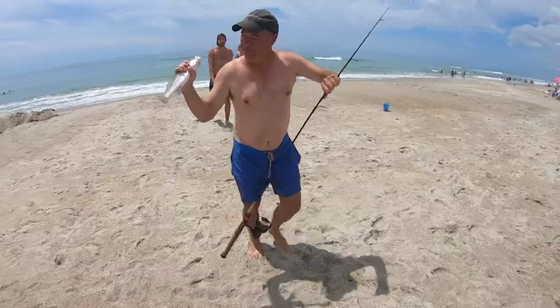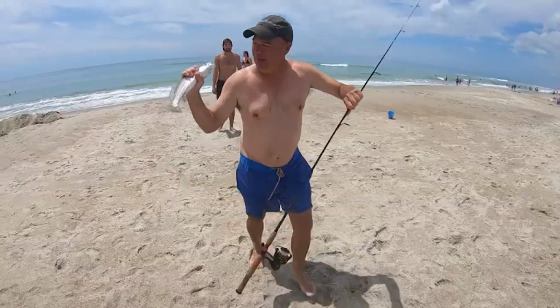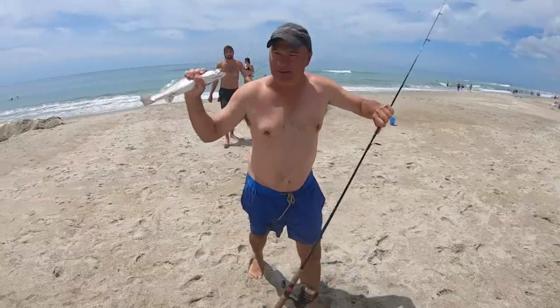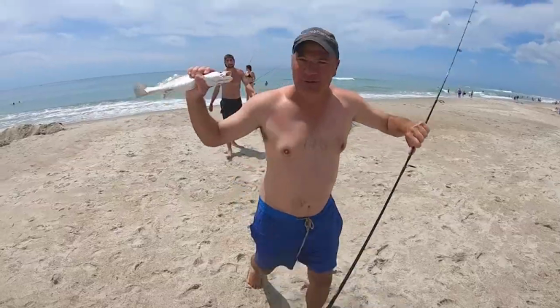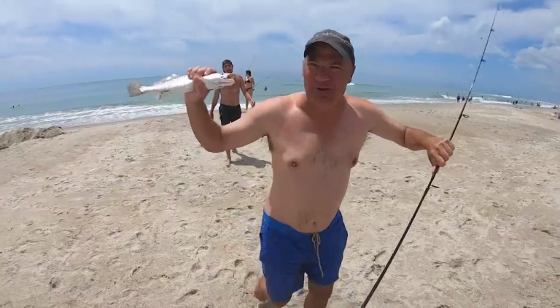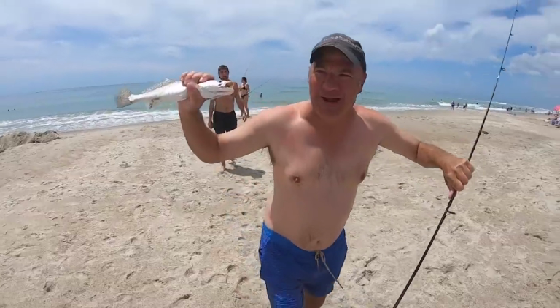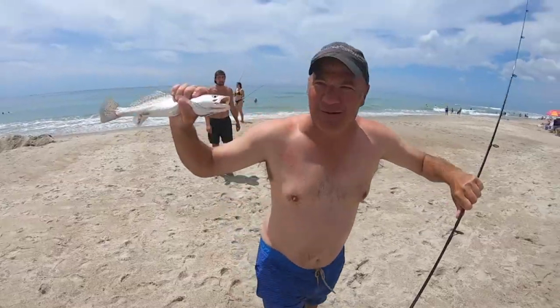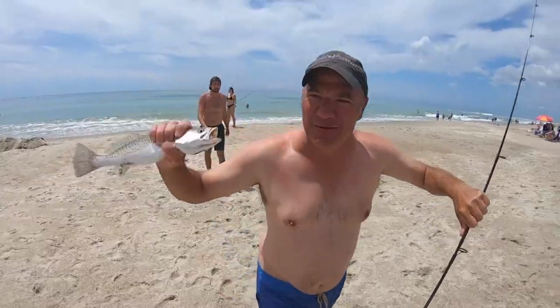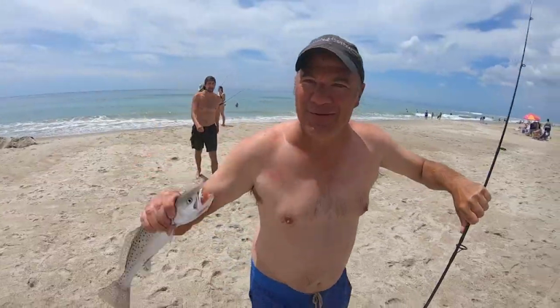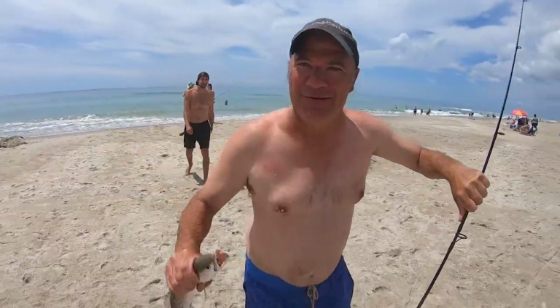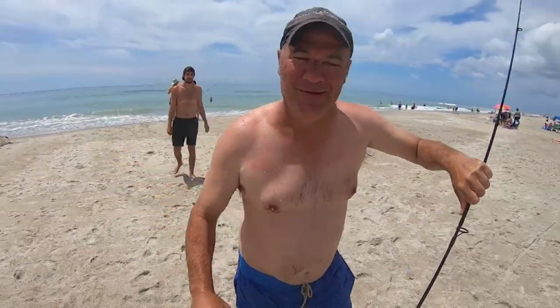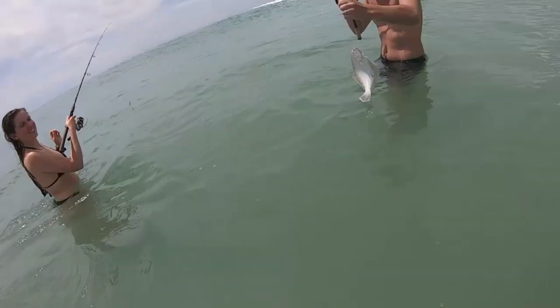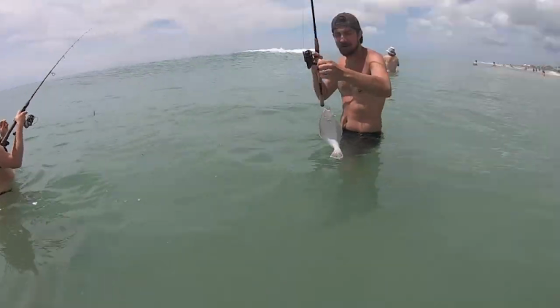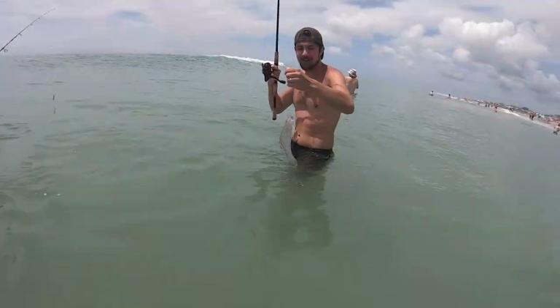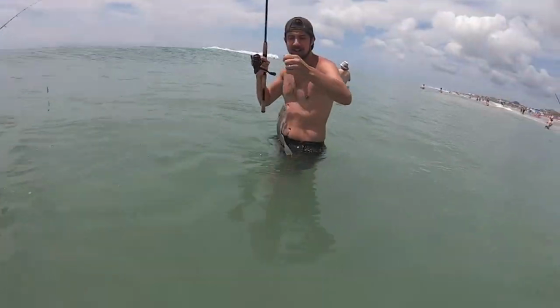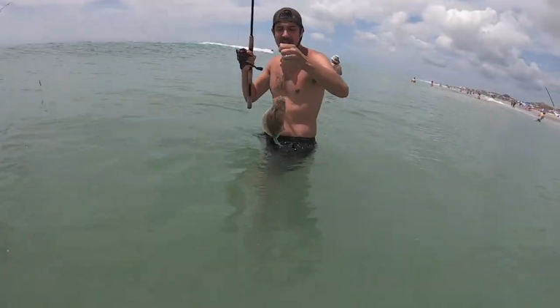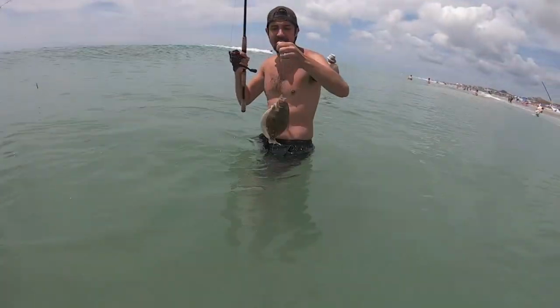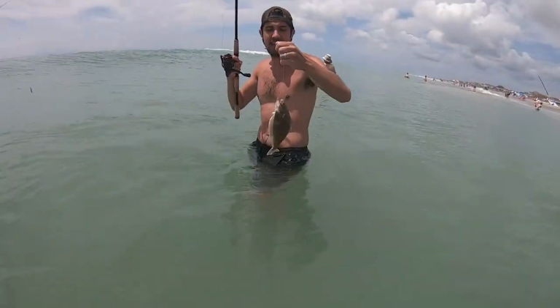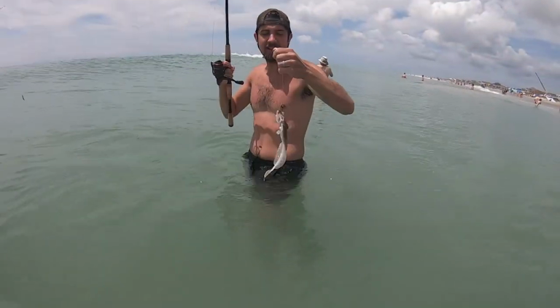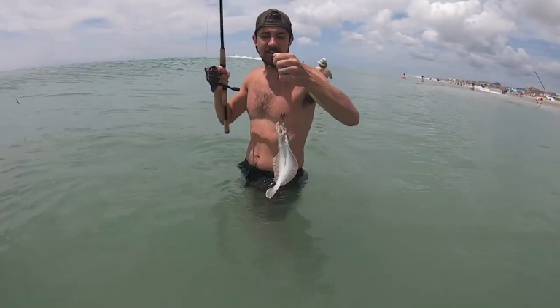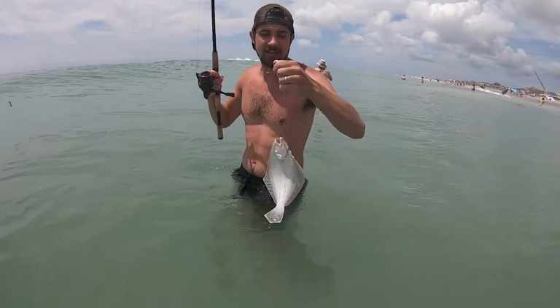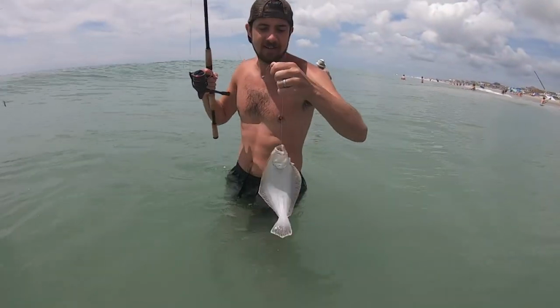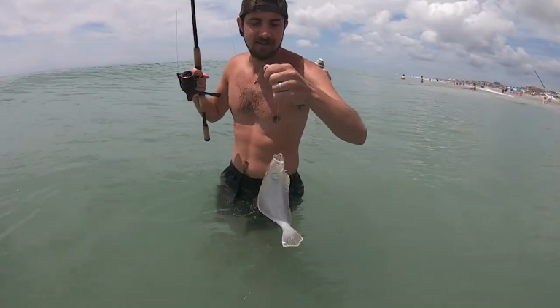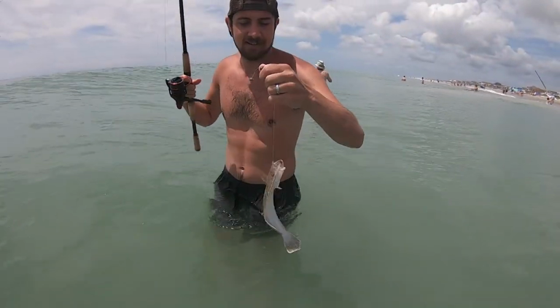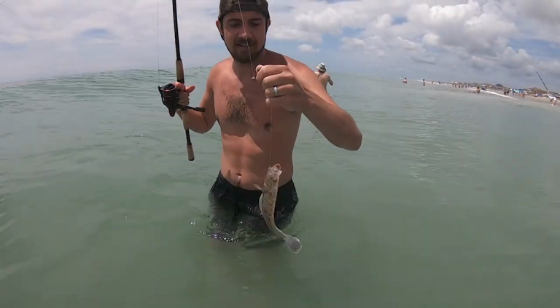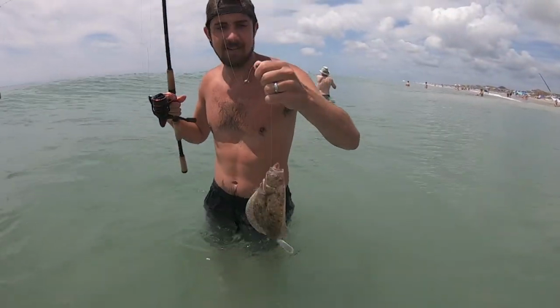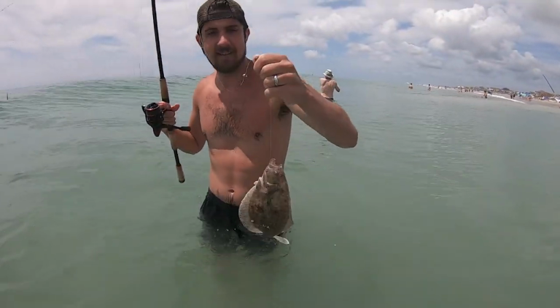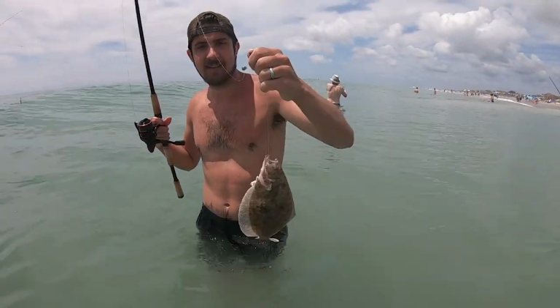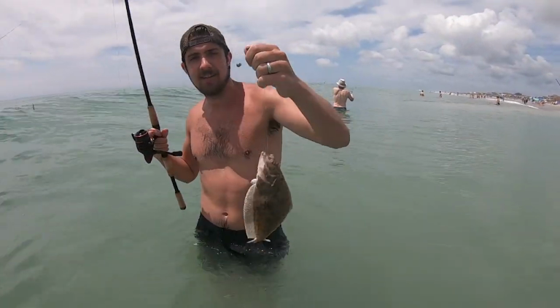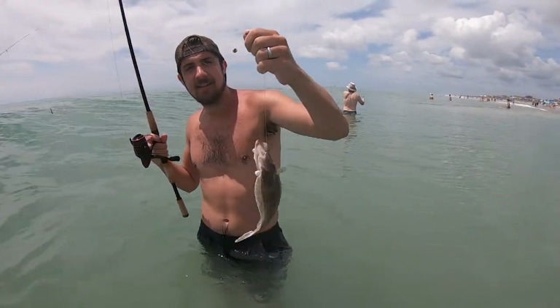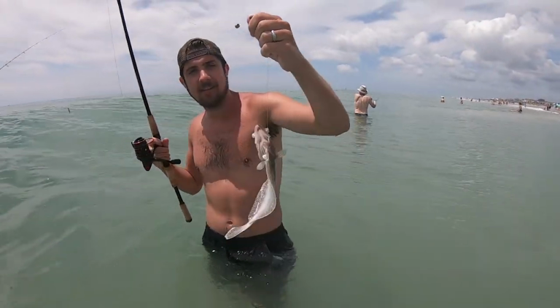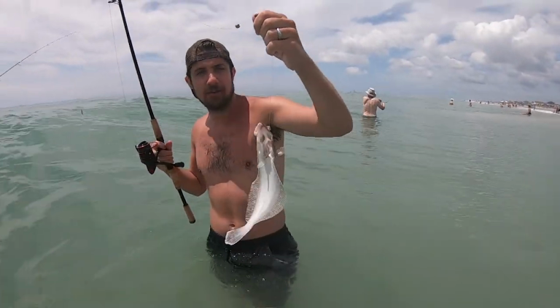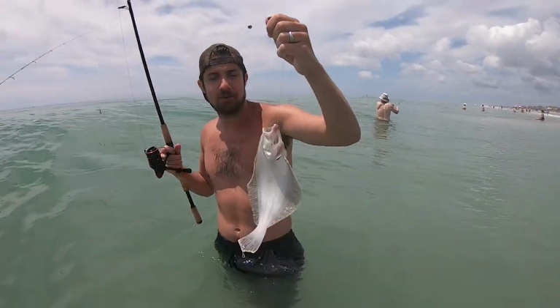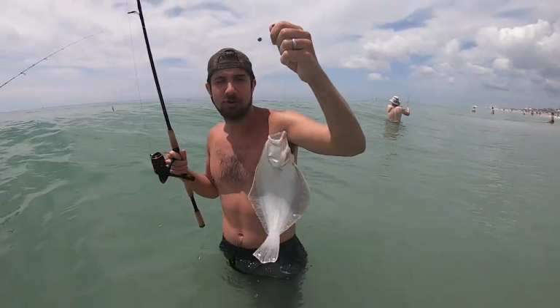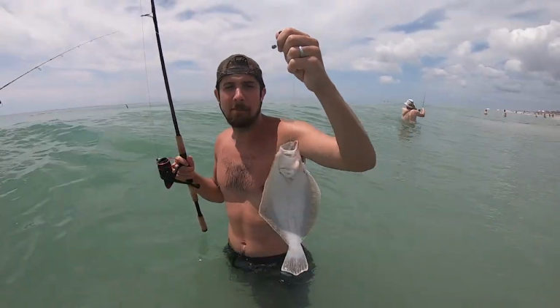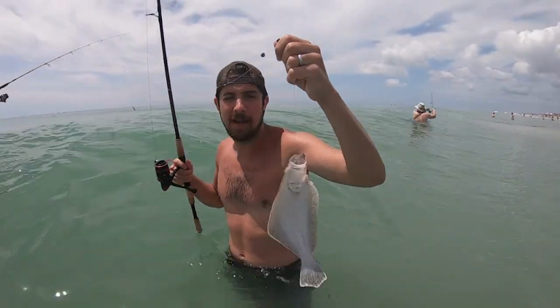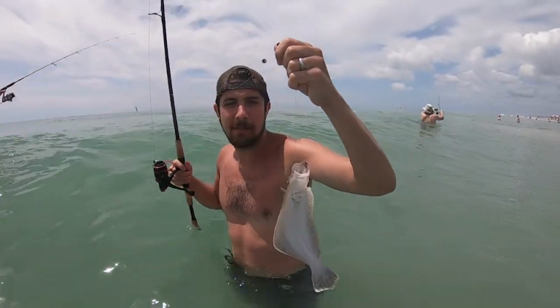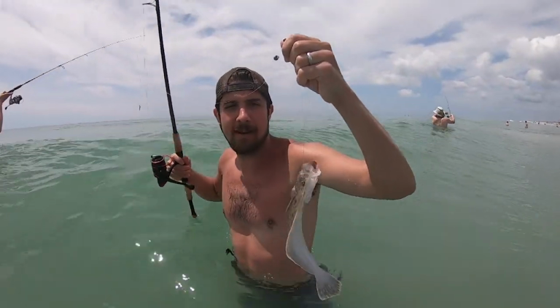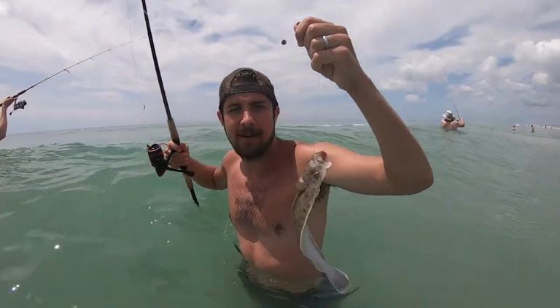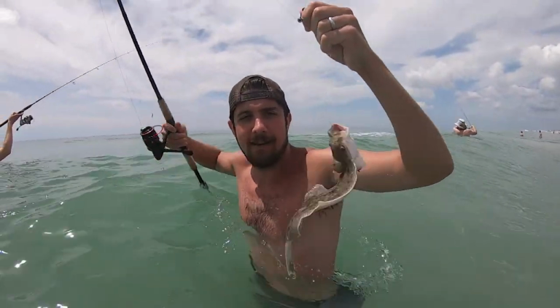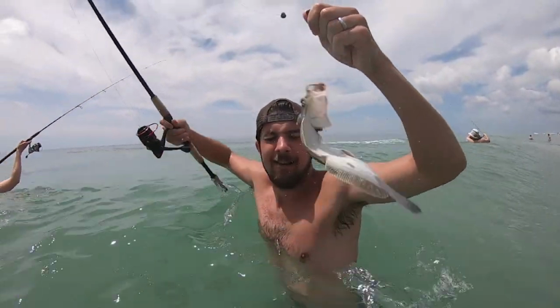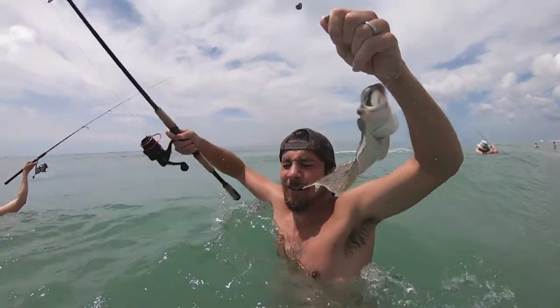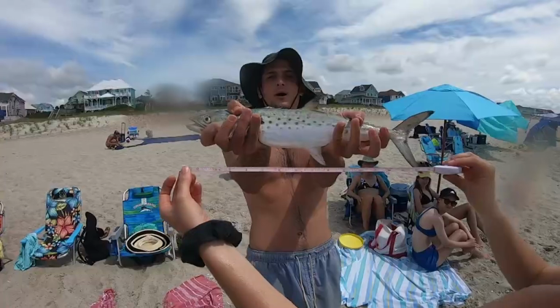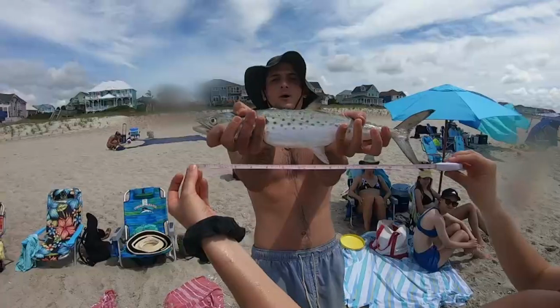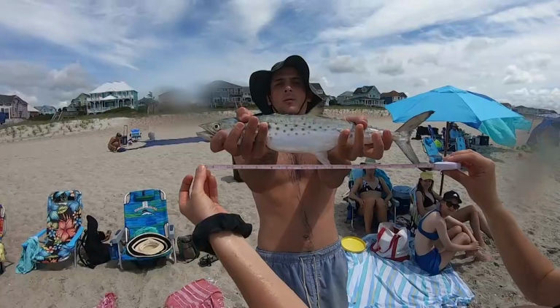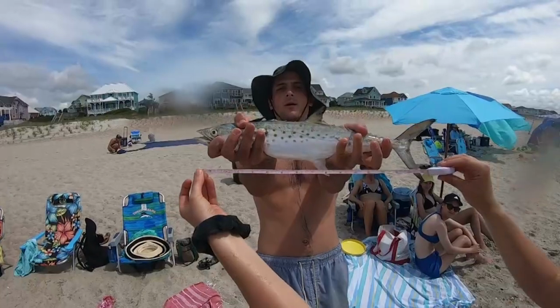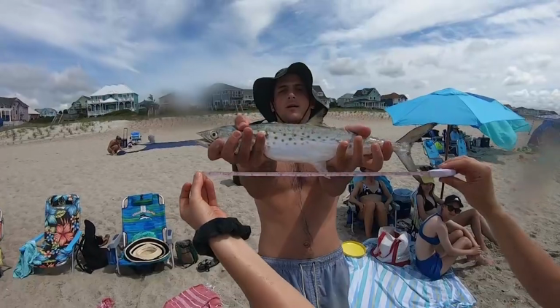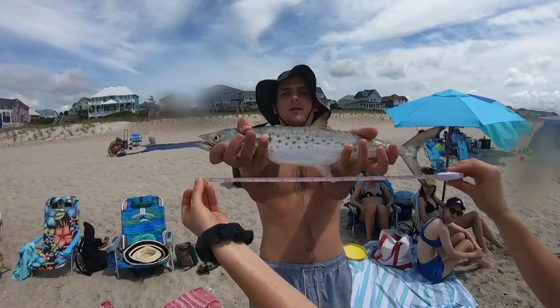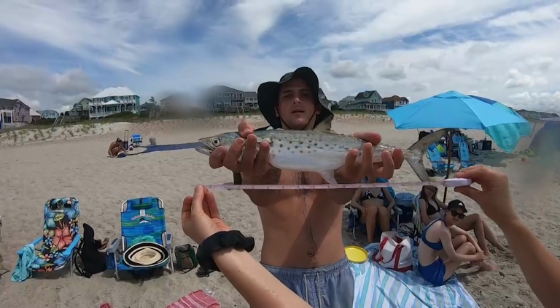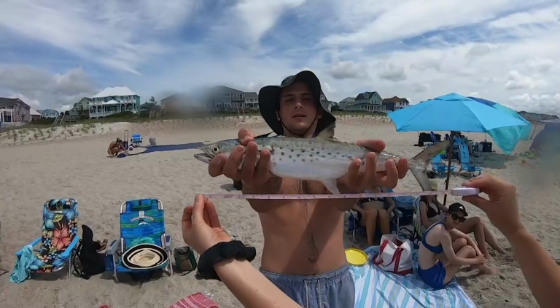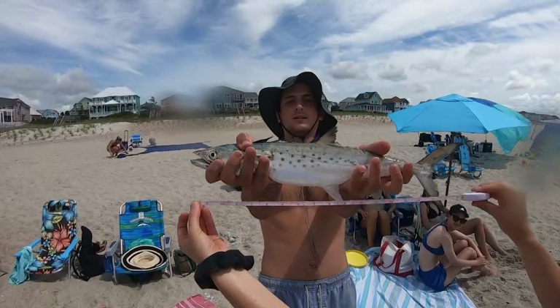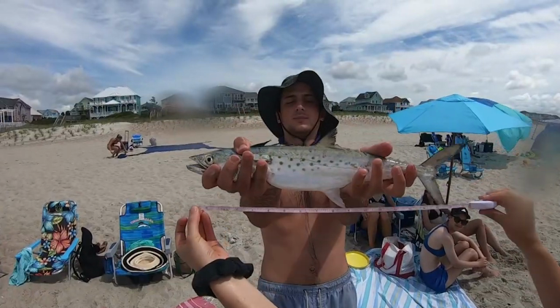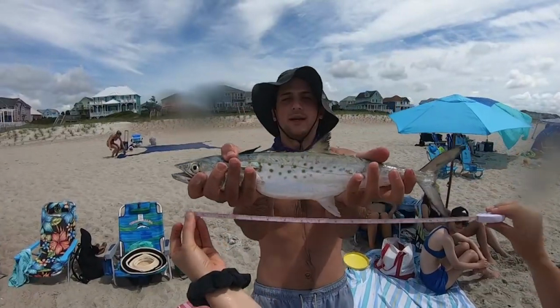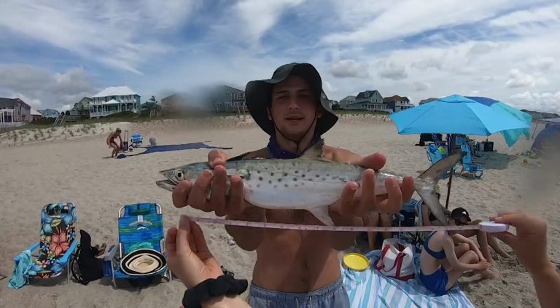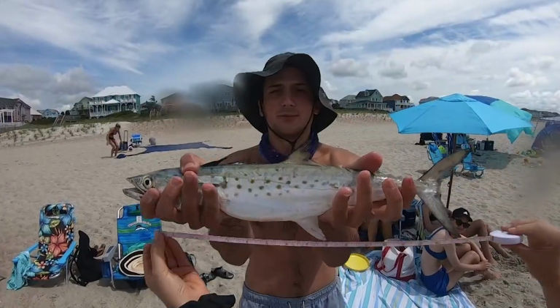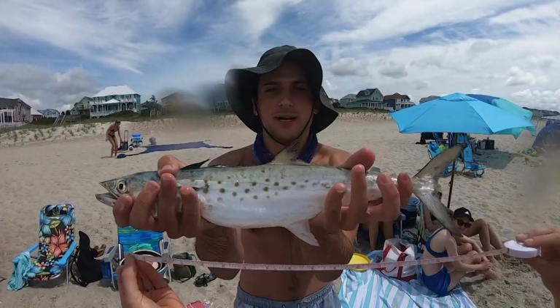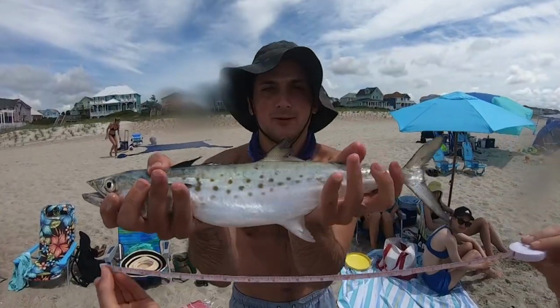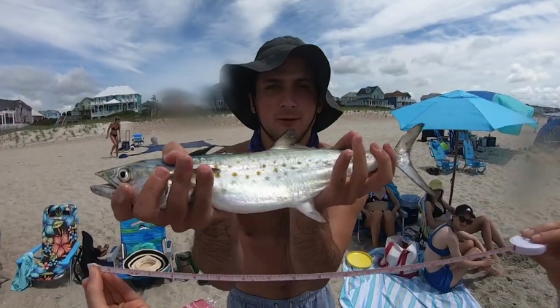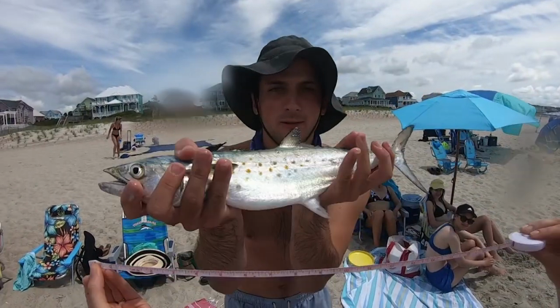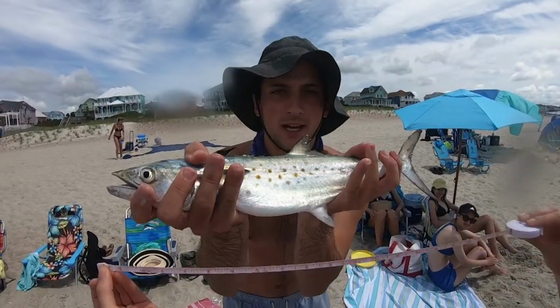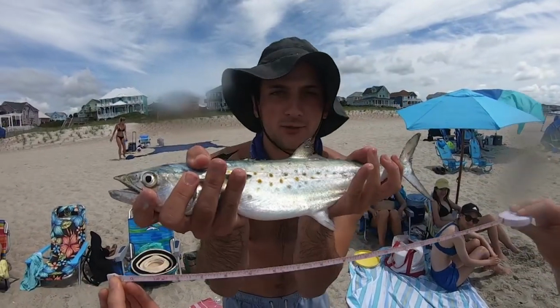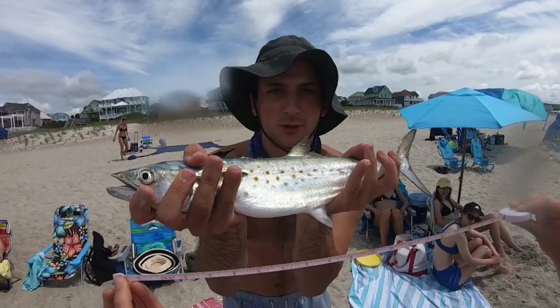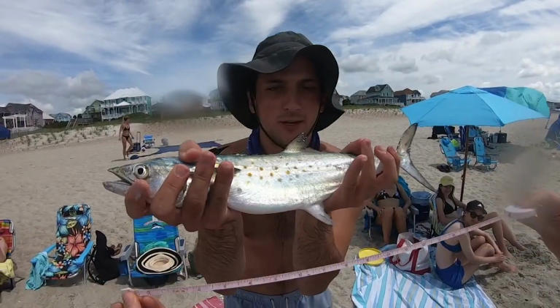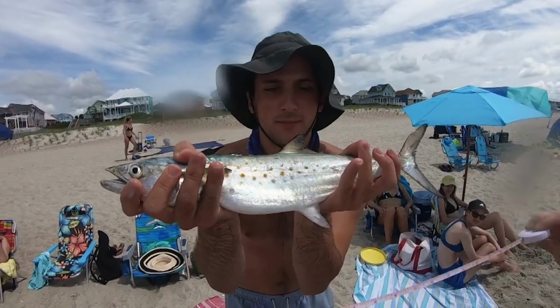Speckled trout! What was the success to that? Little shrimp, baby. Boom! Booyah! Spanish mackerel, live shrimp.